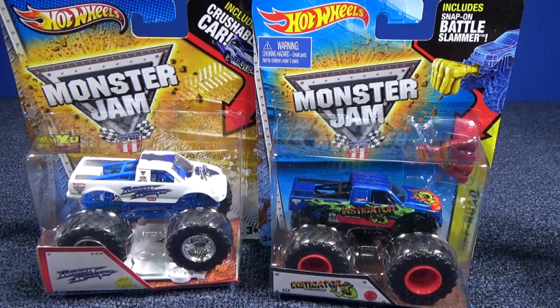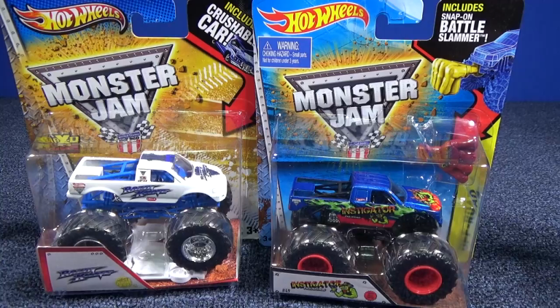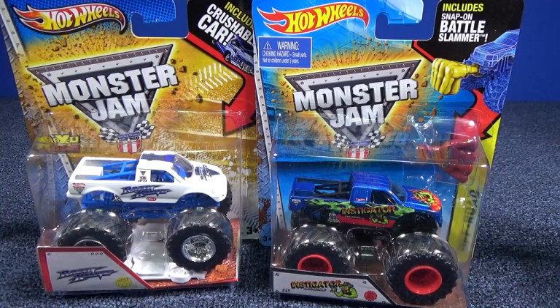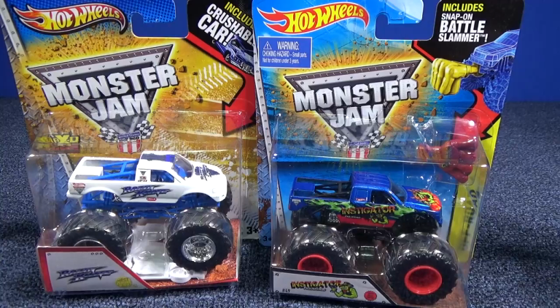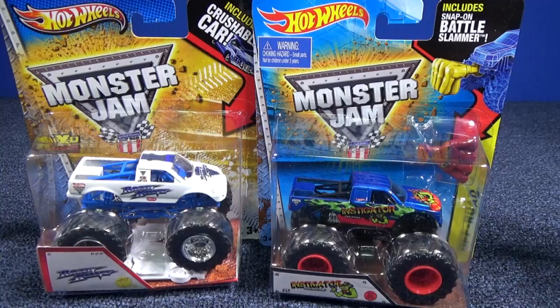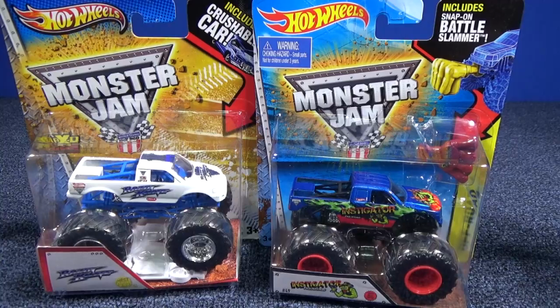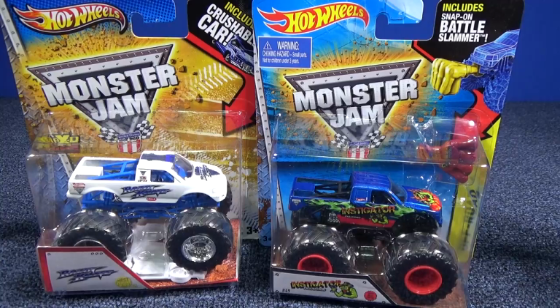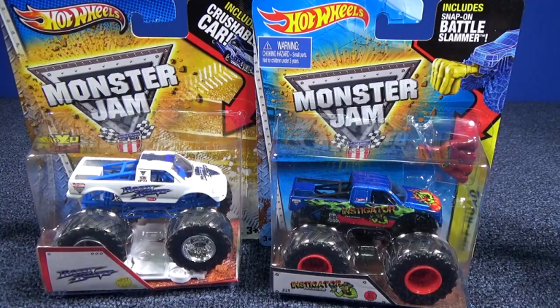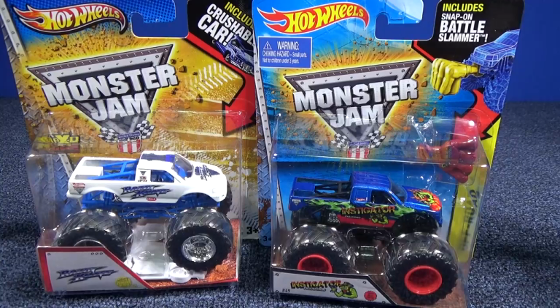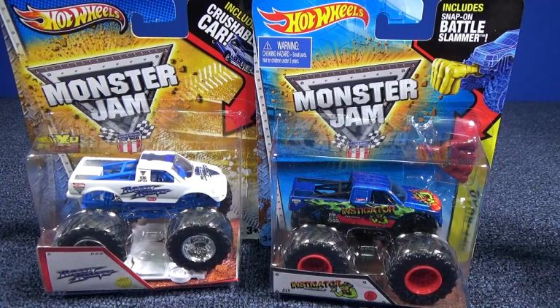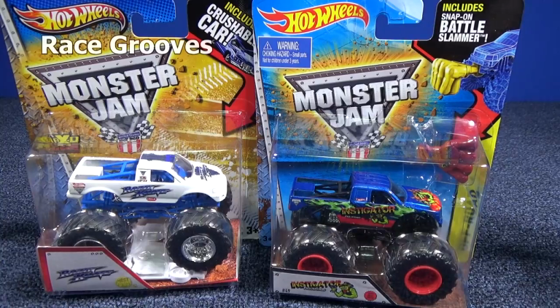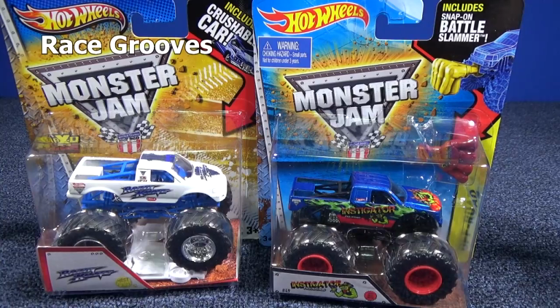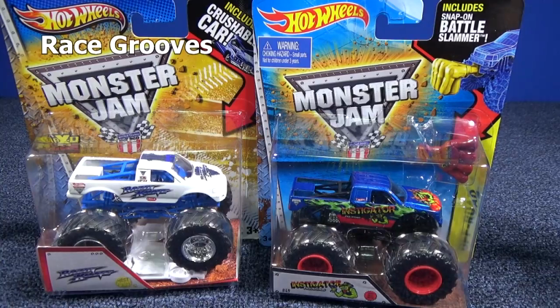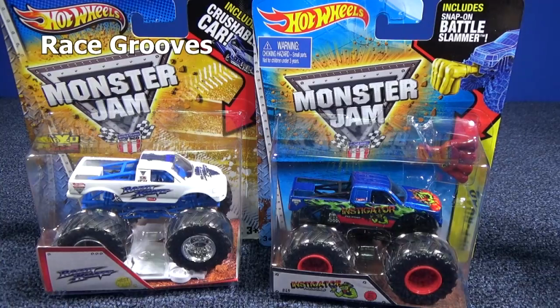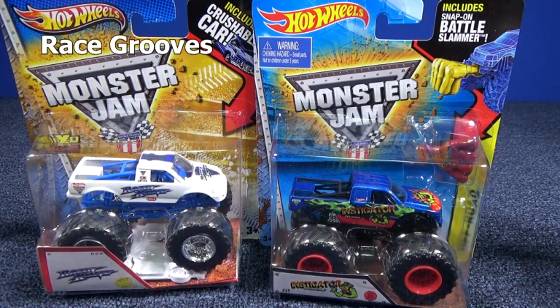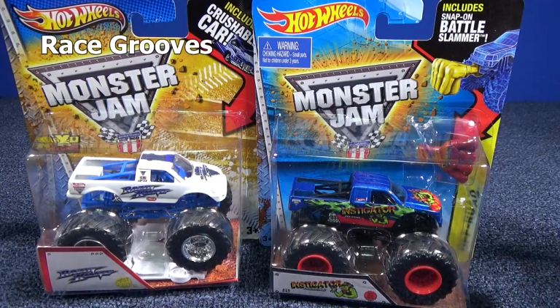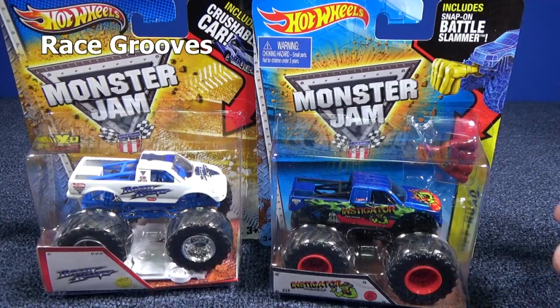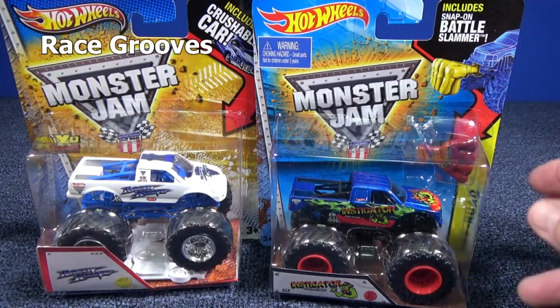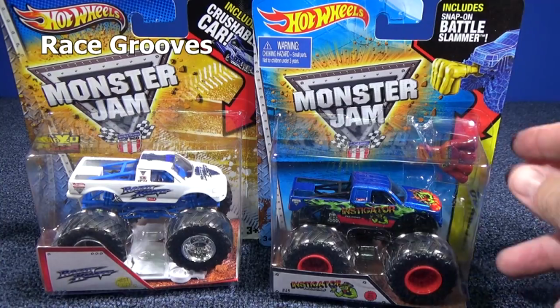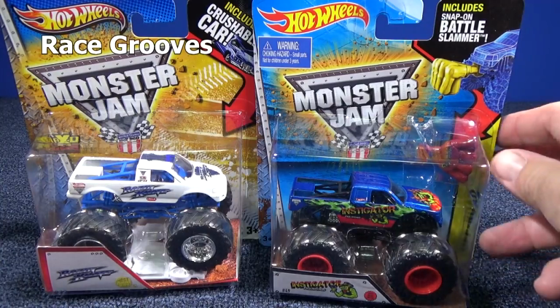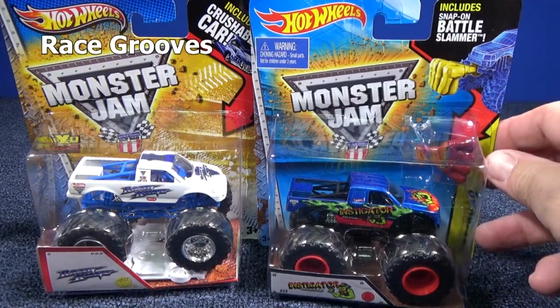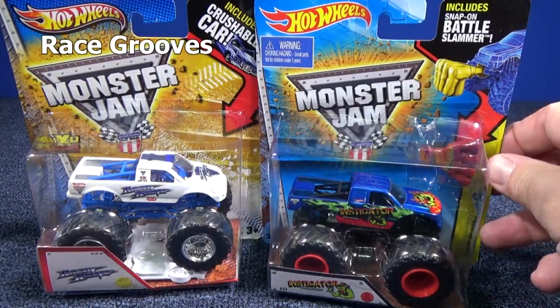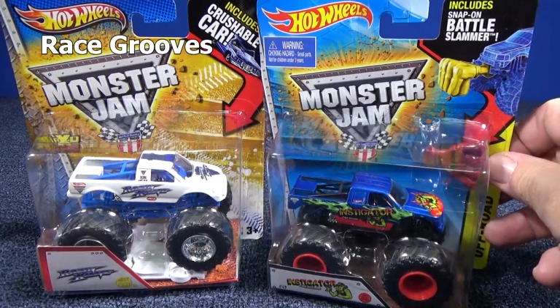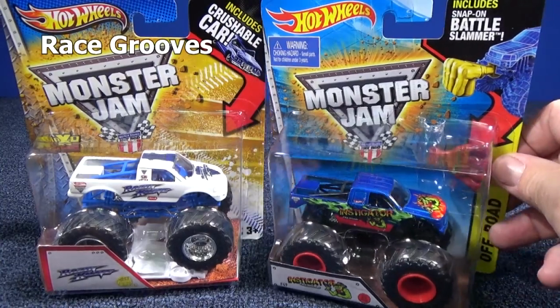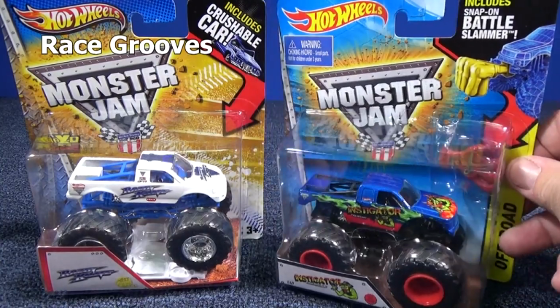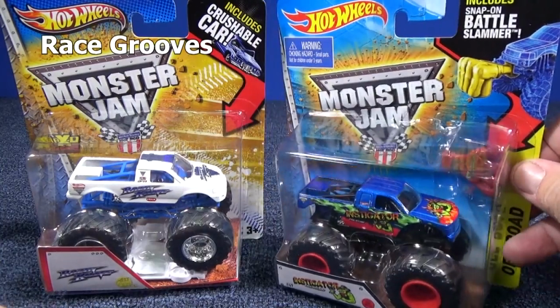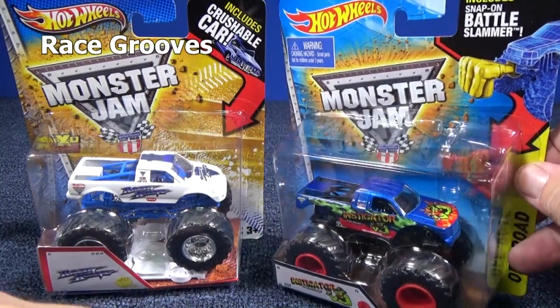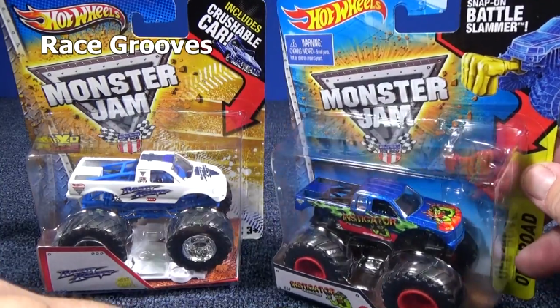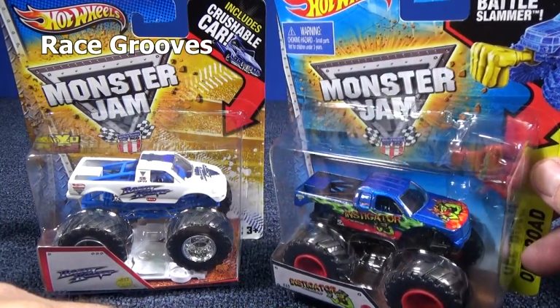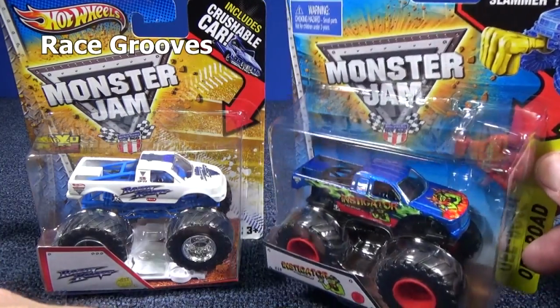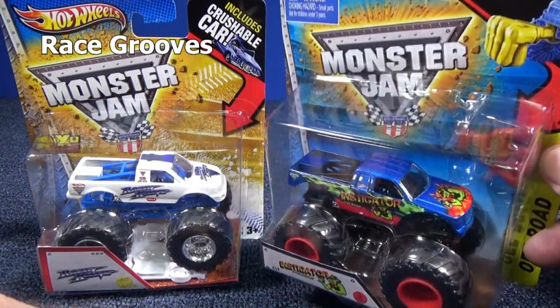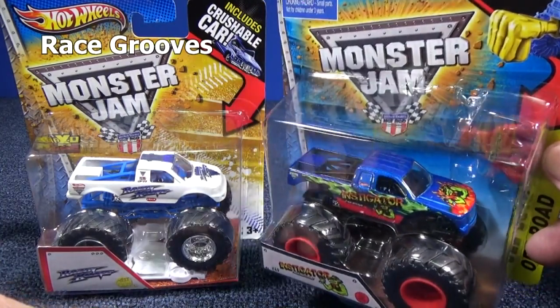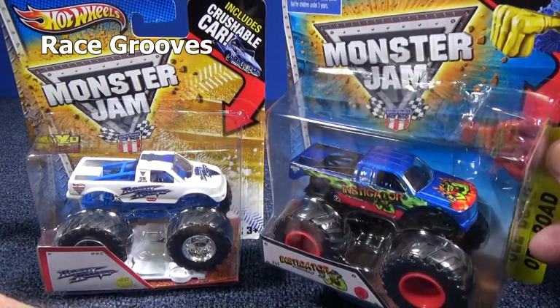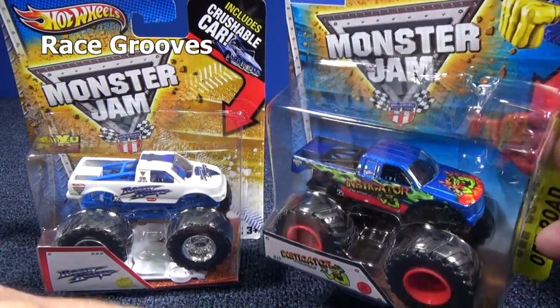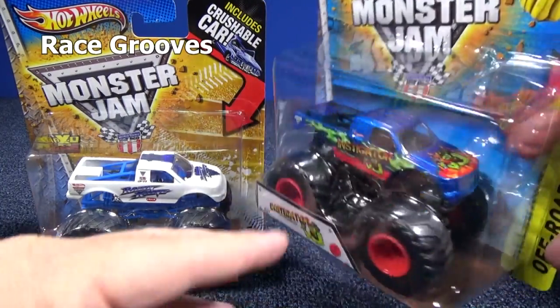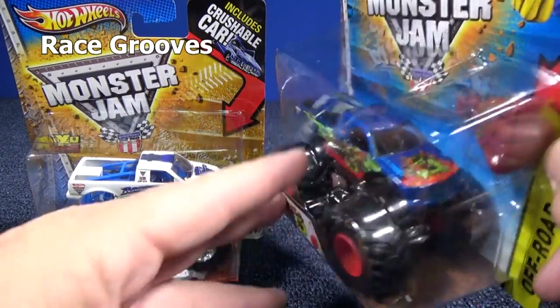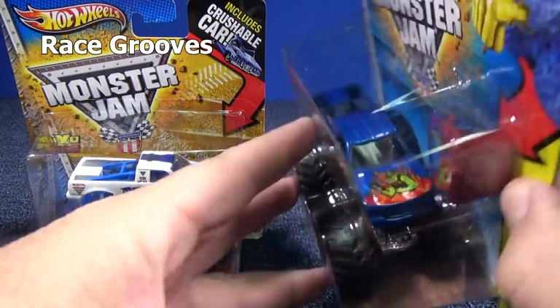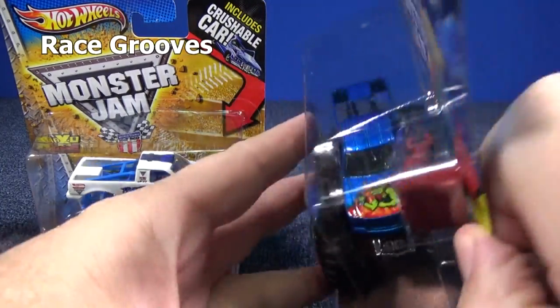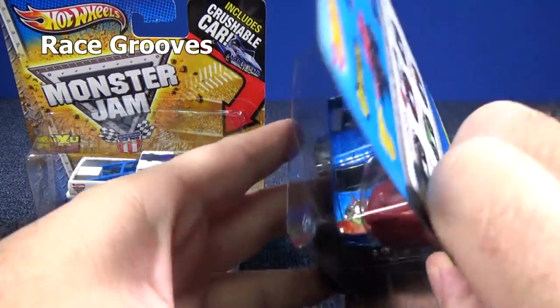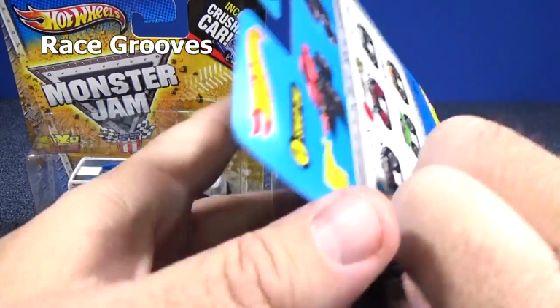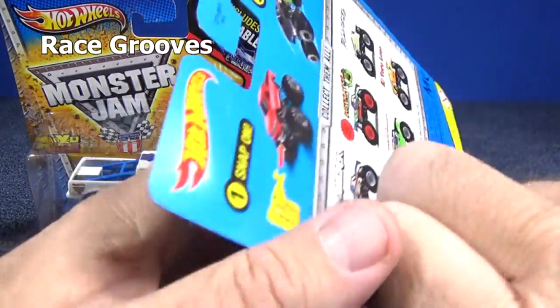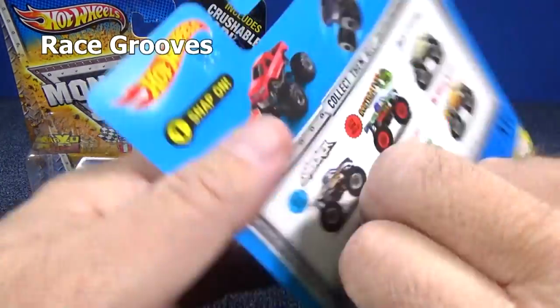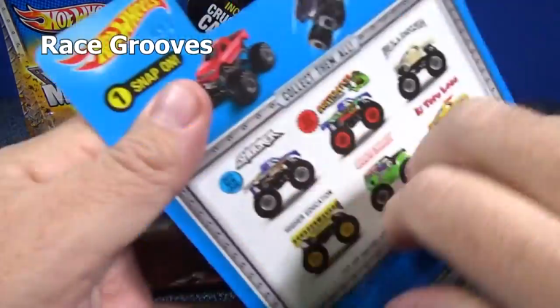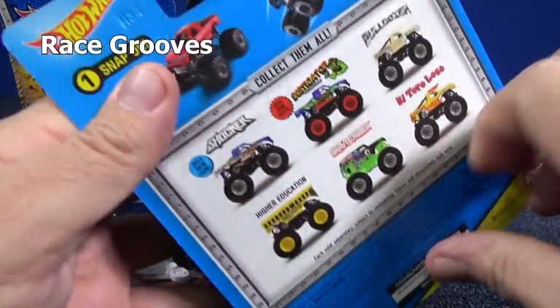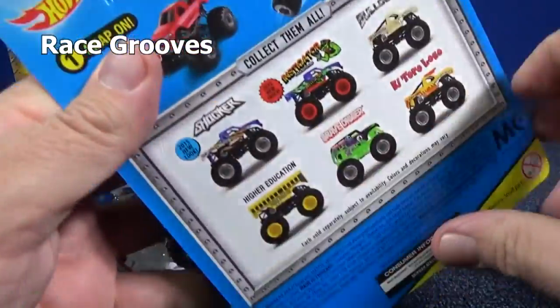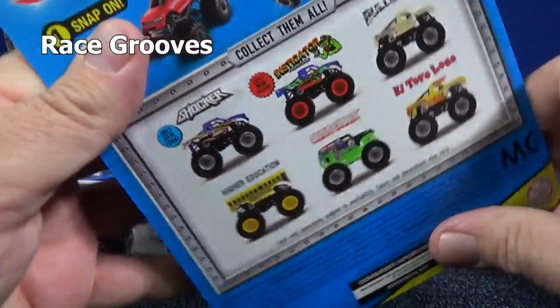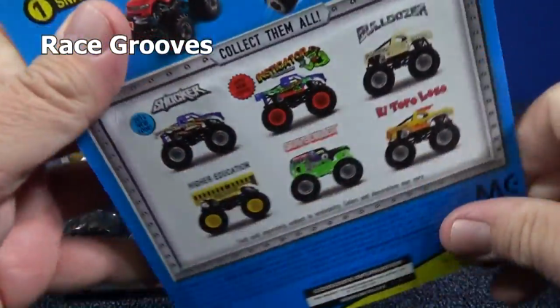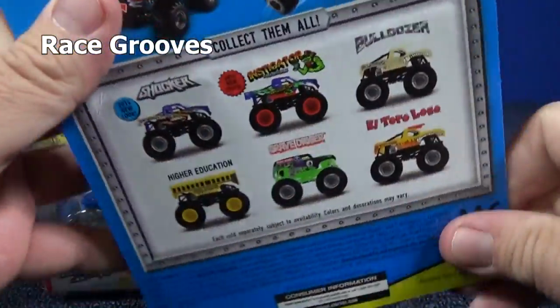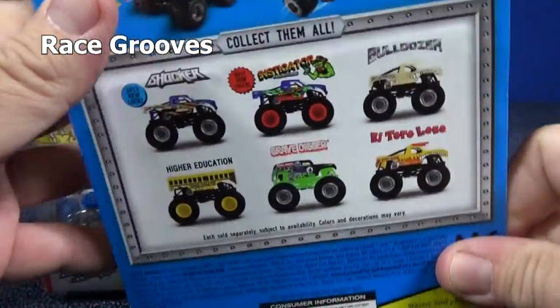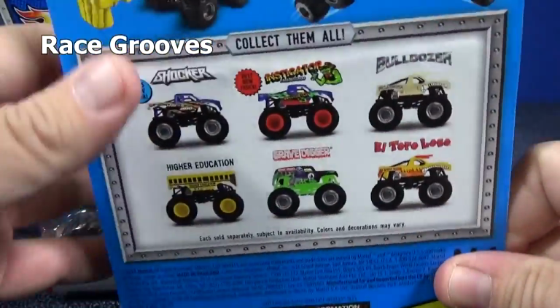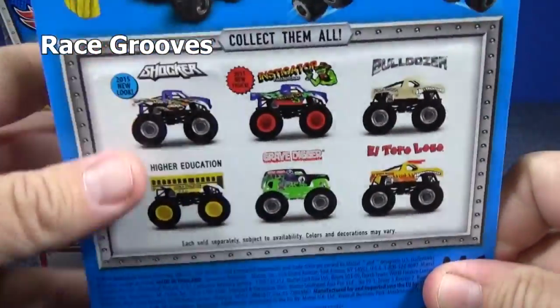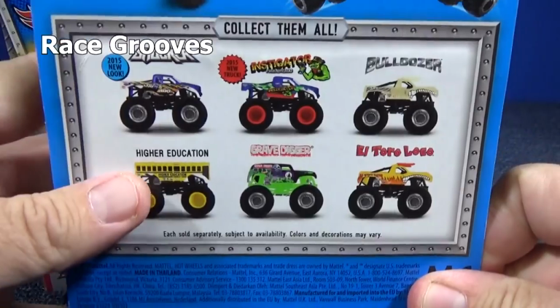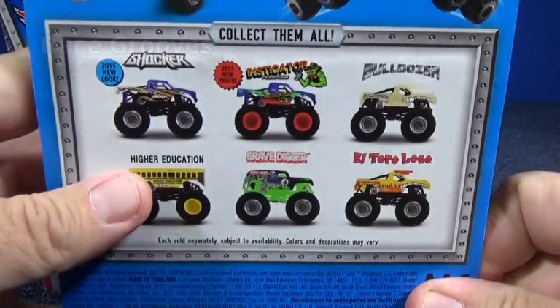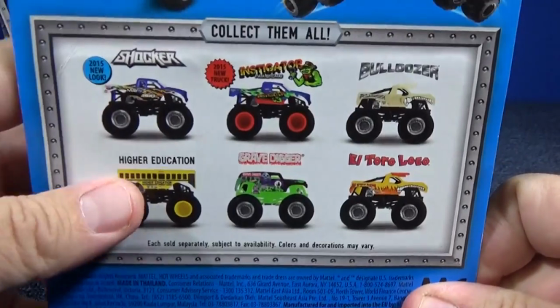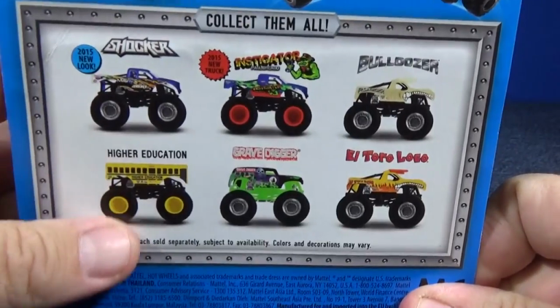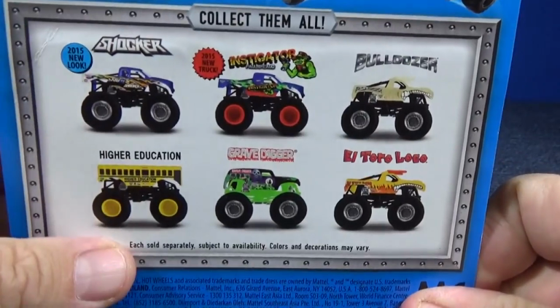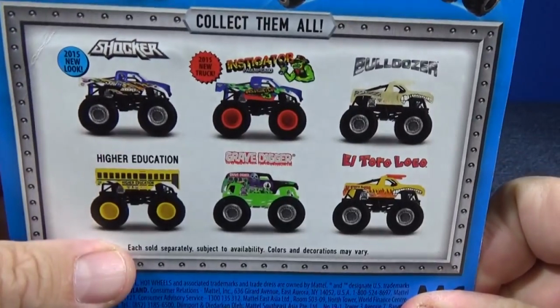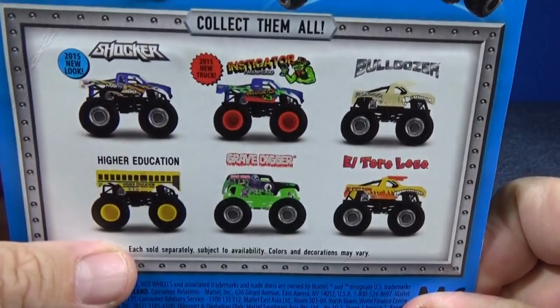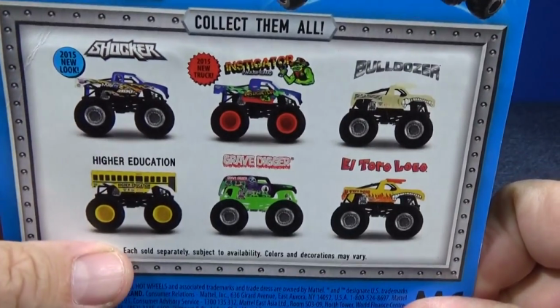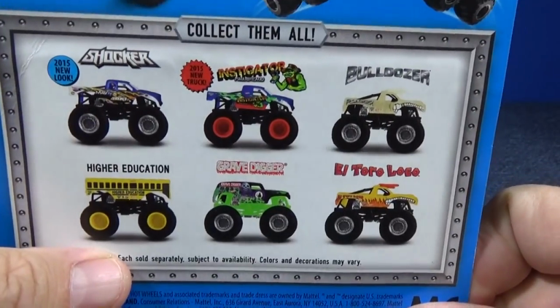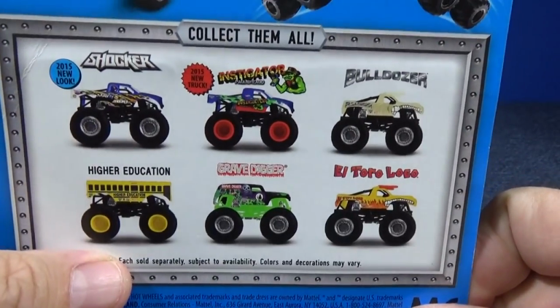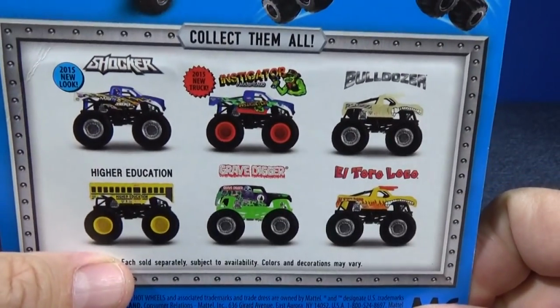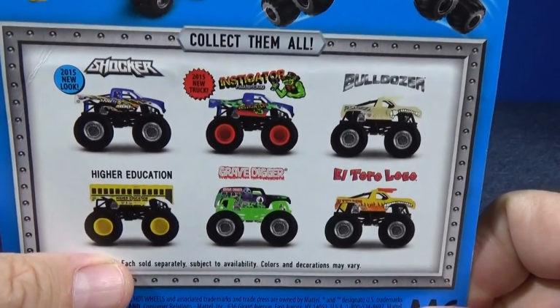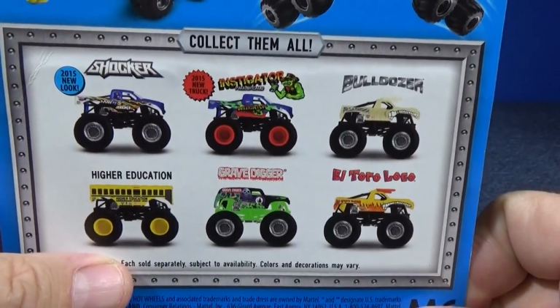Thank you for tuning in to Race Grooves. When I review the Monster Jam trucks, I try to find all of the trucks in the batch.